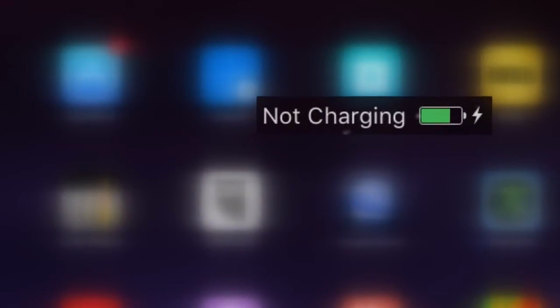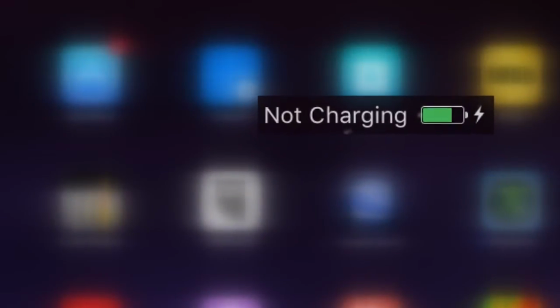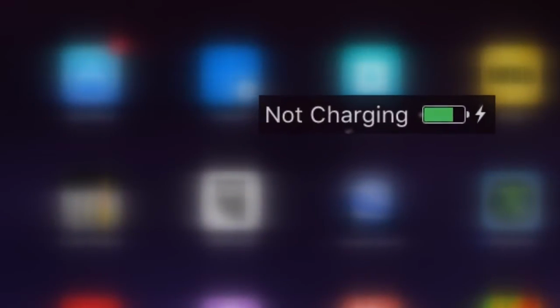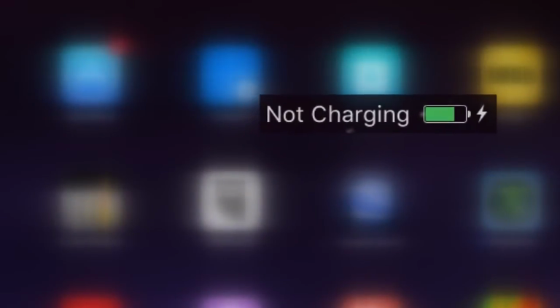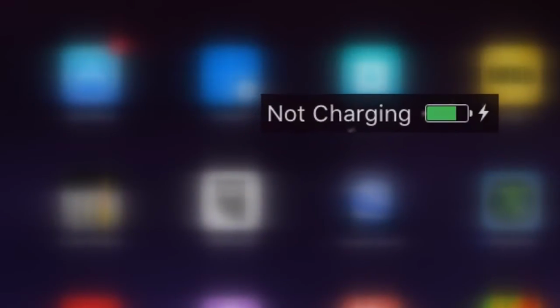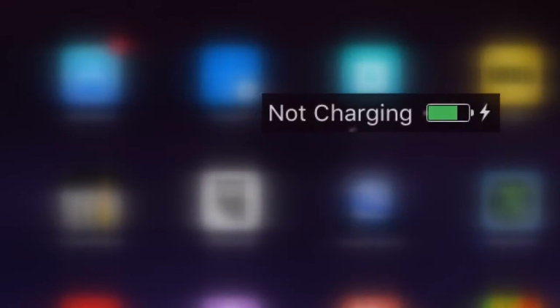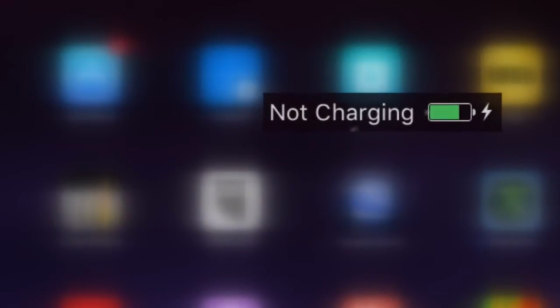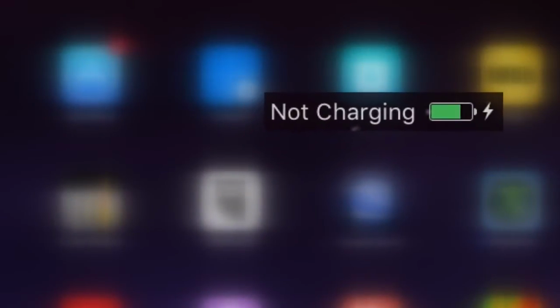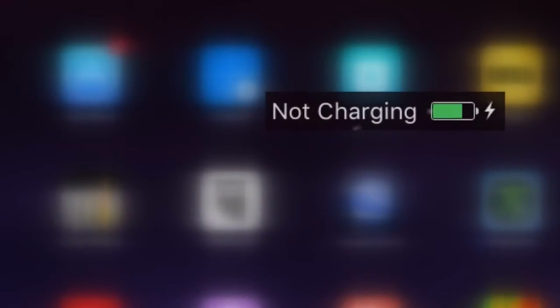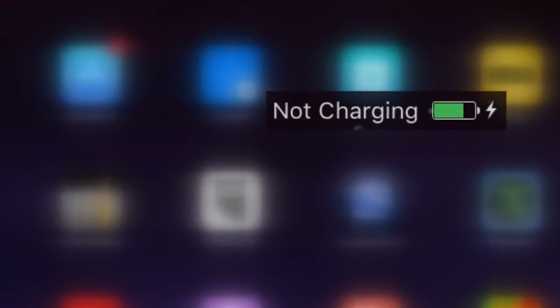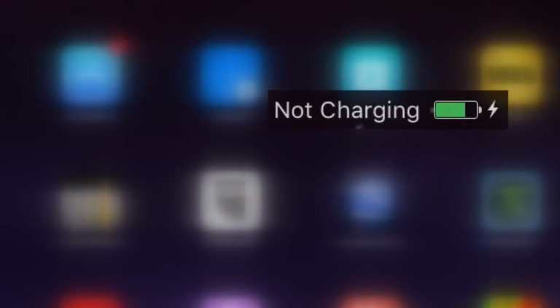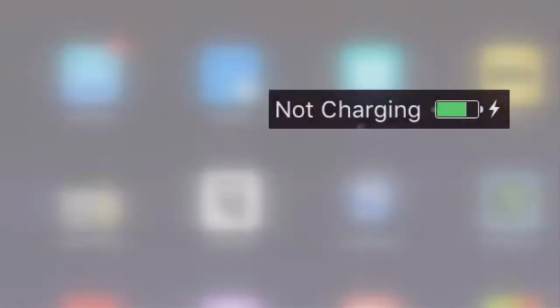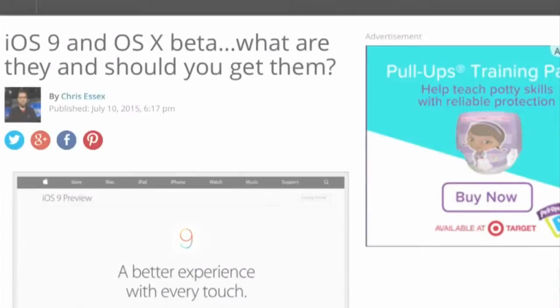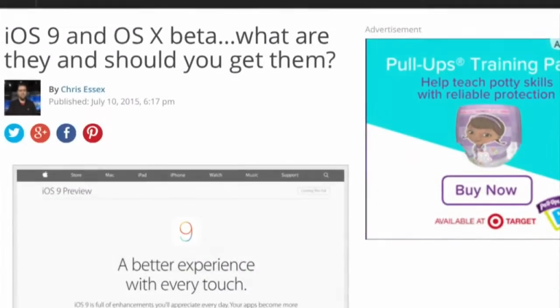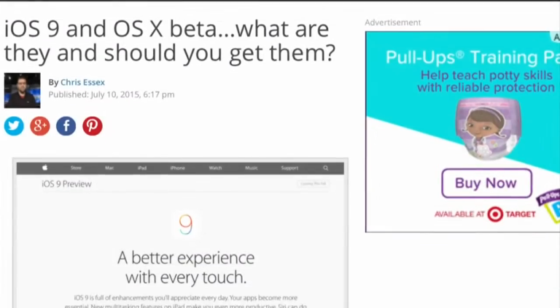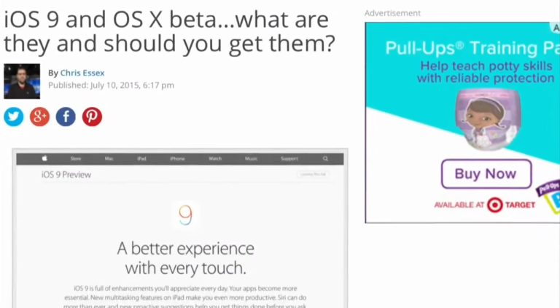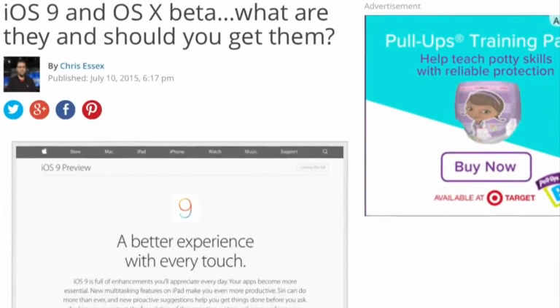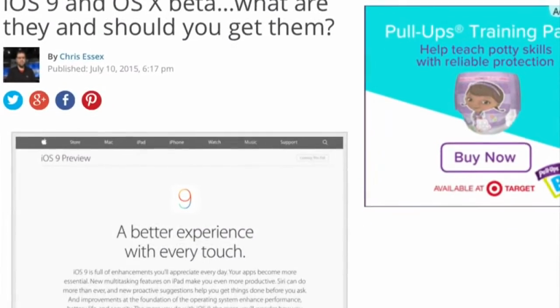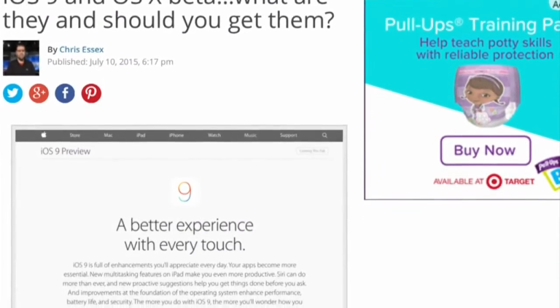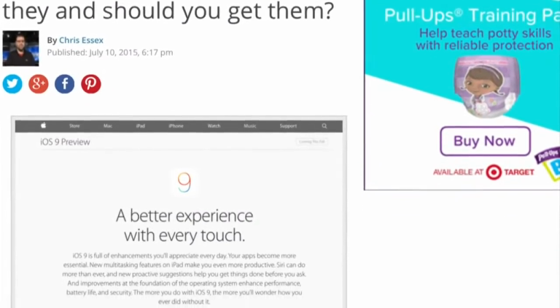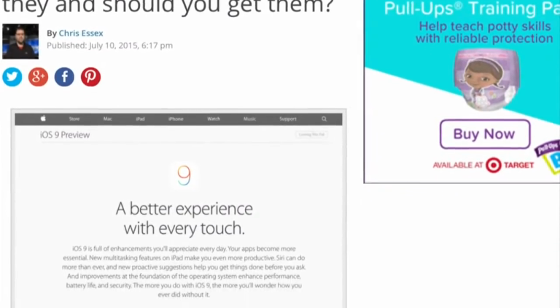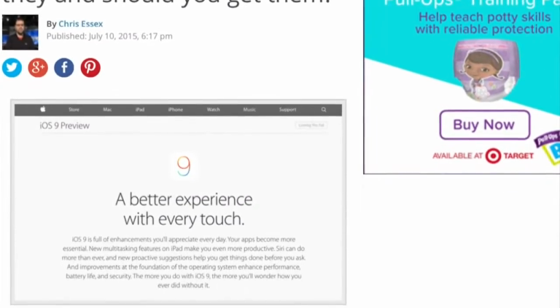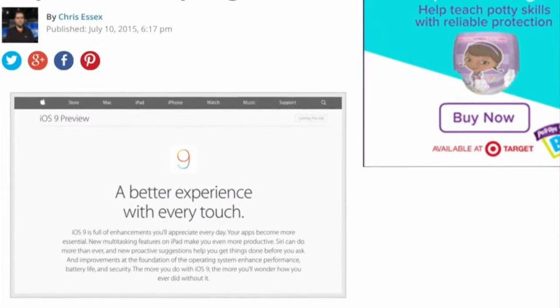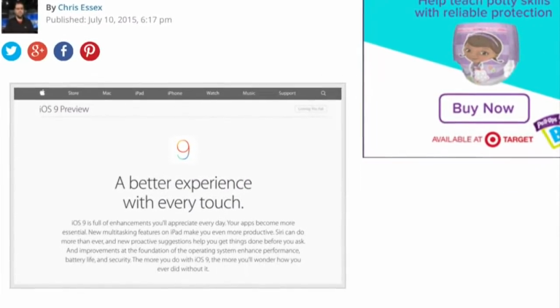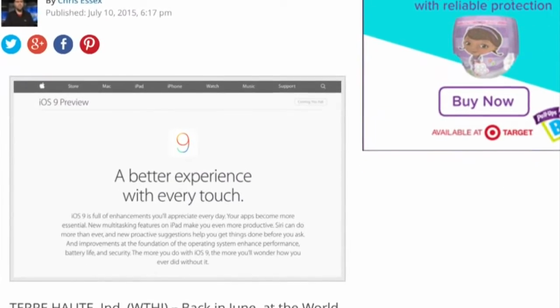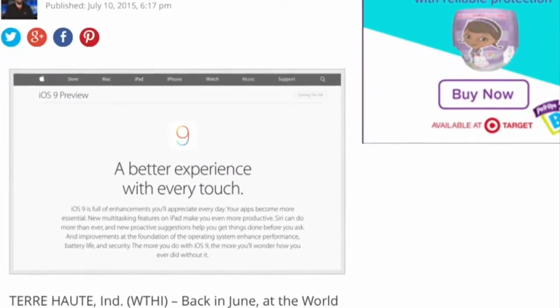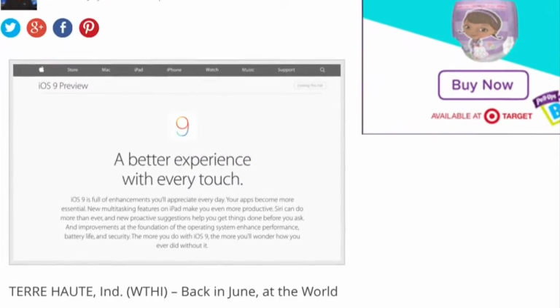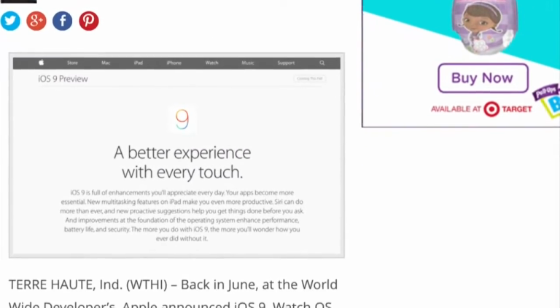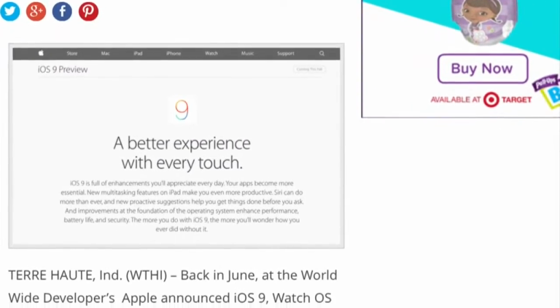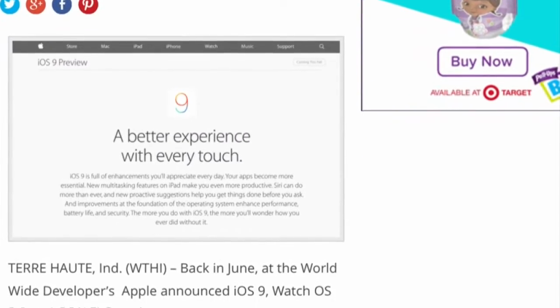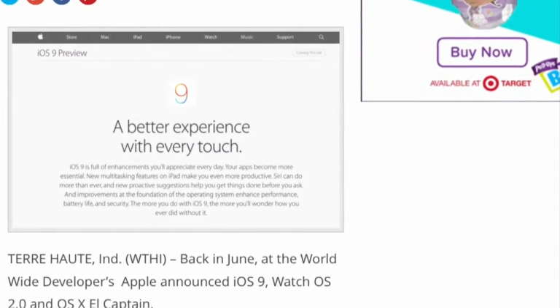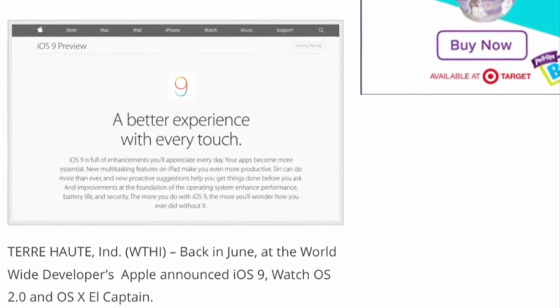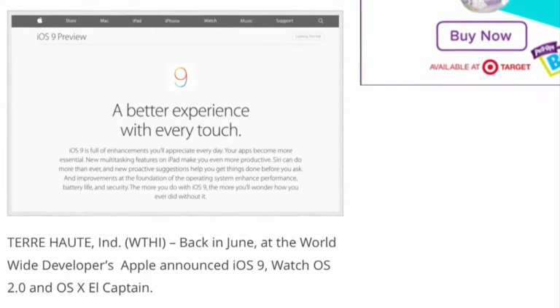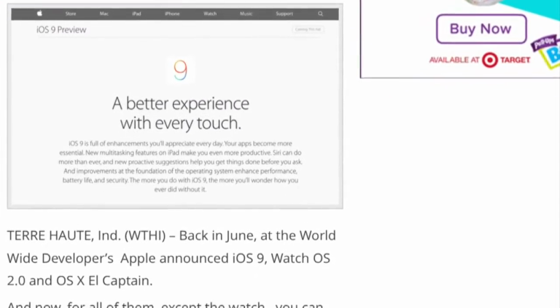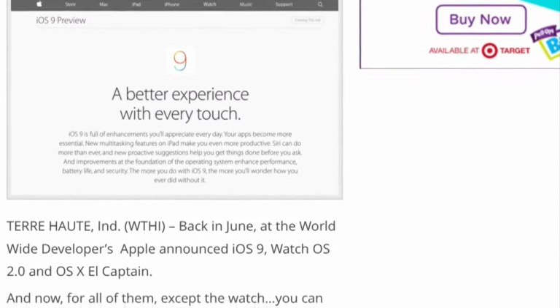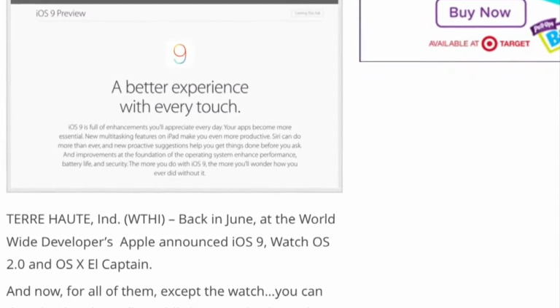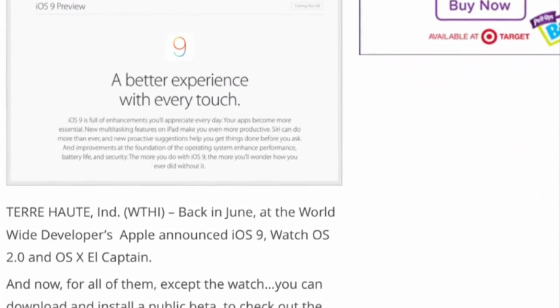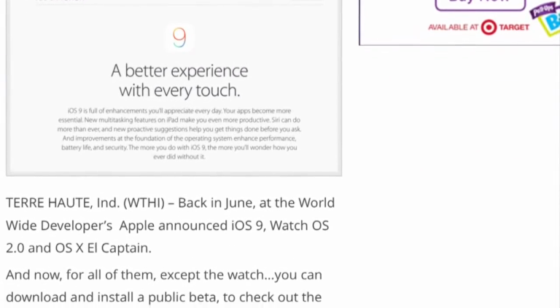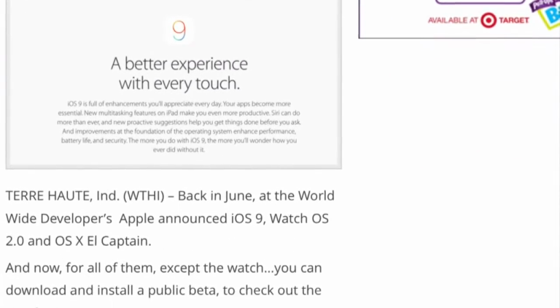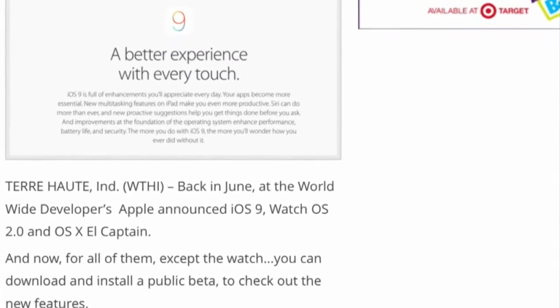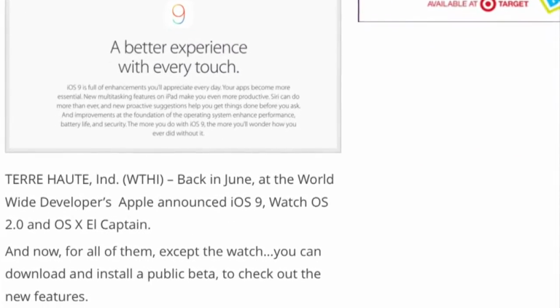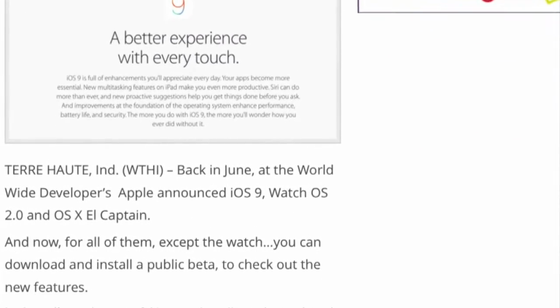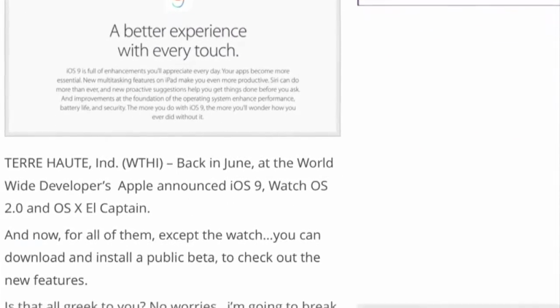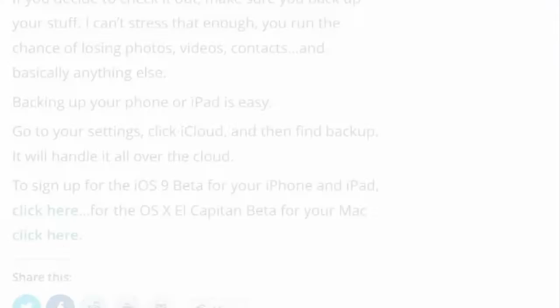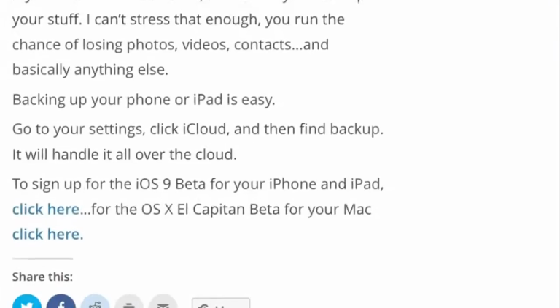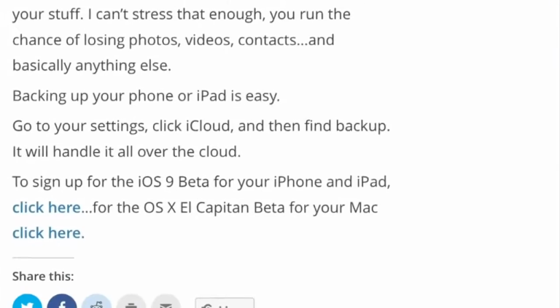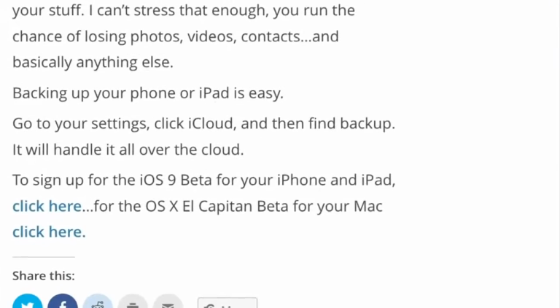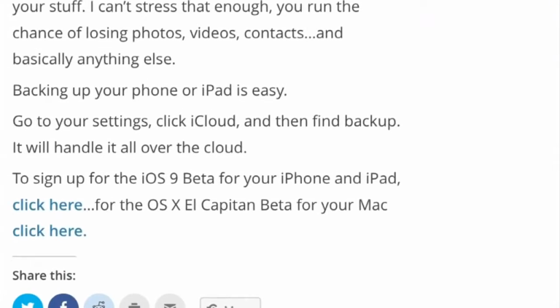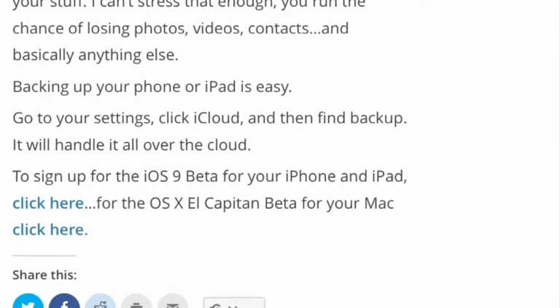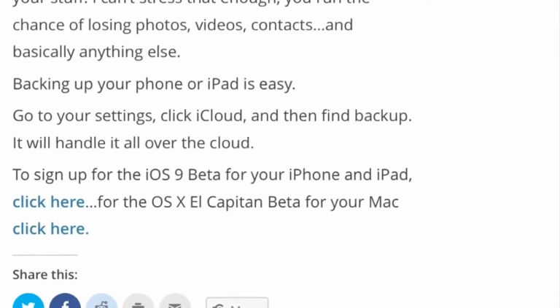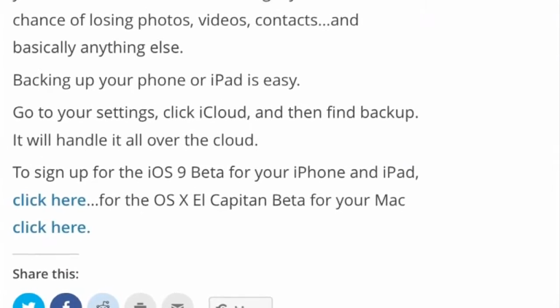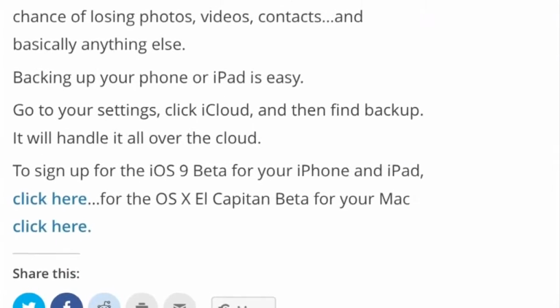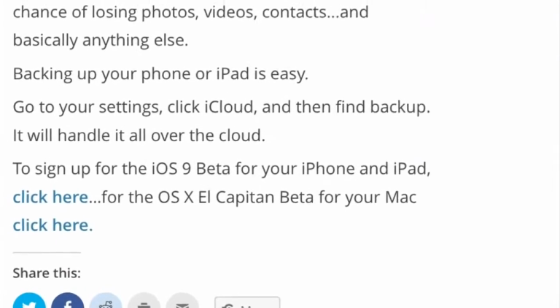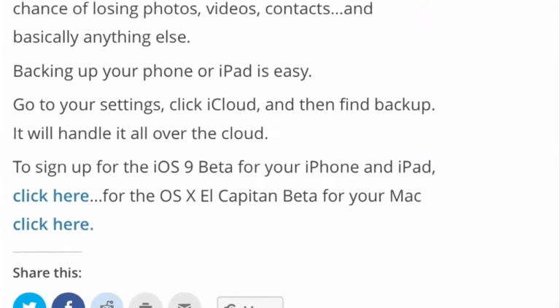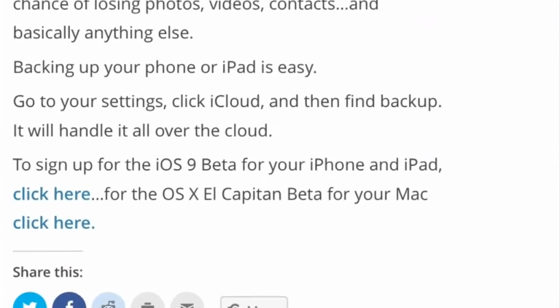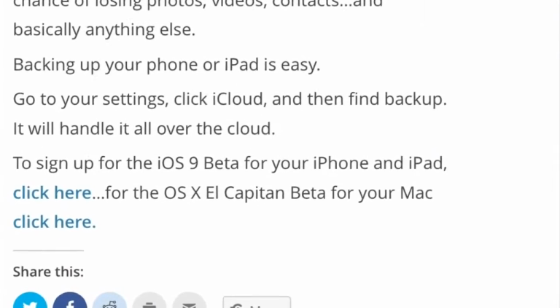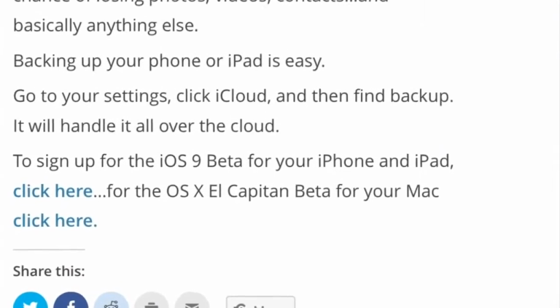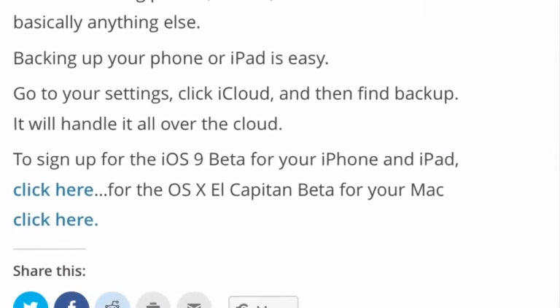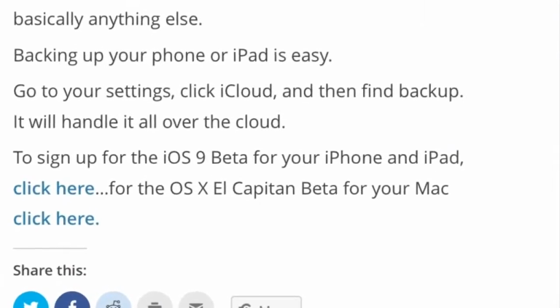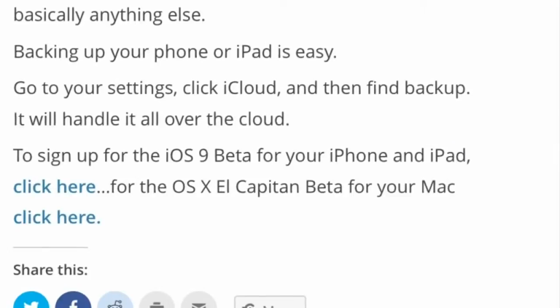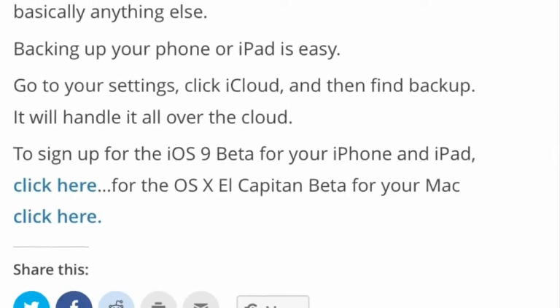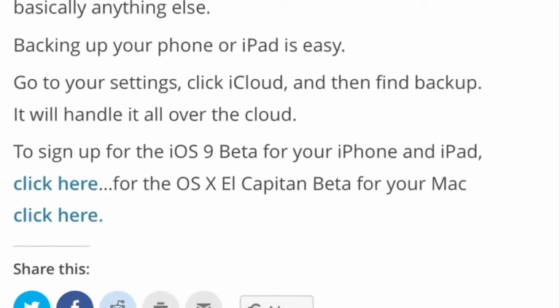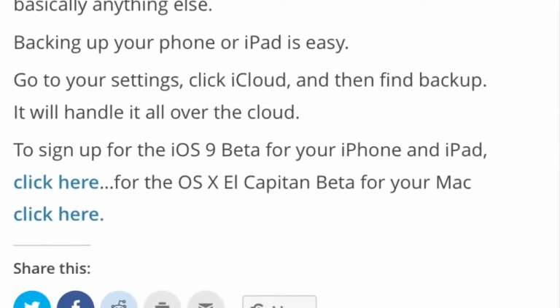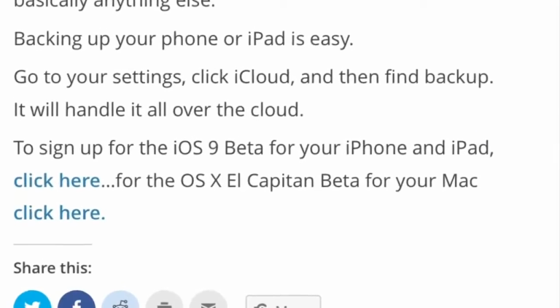If you do want to roll the dice and check it out, make sure you back your stuff up beforehand, and then check out the link I've placed on our website.